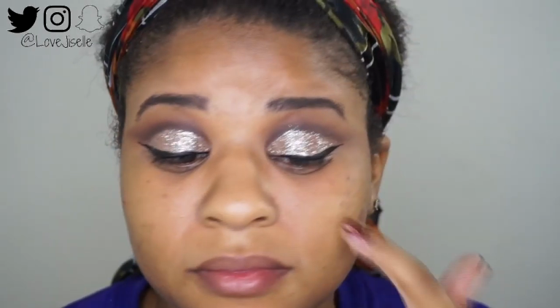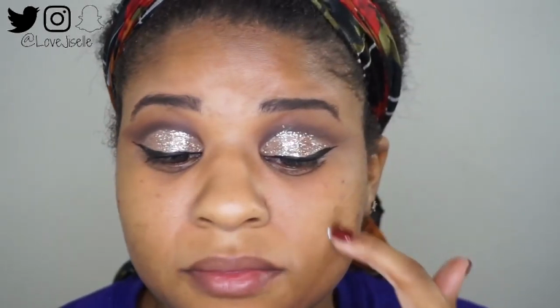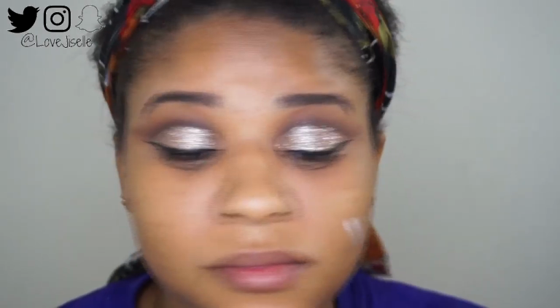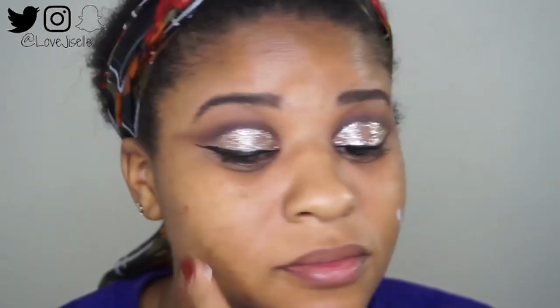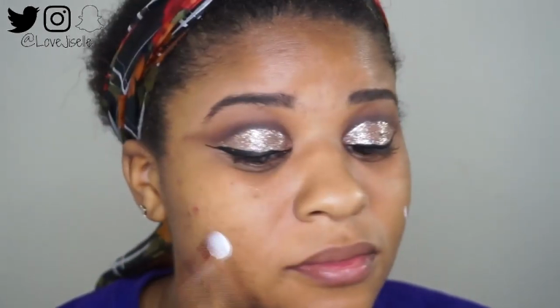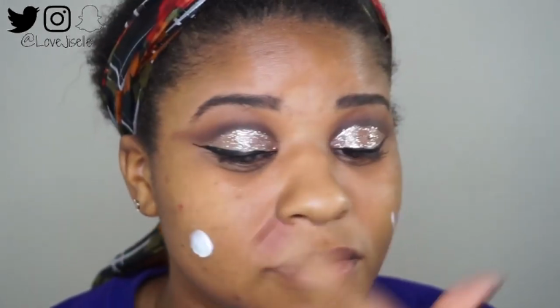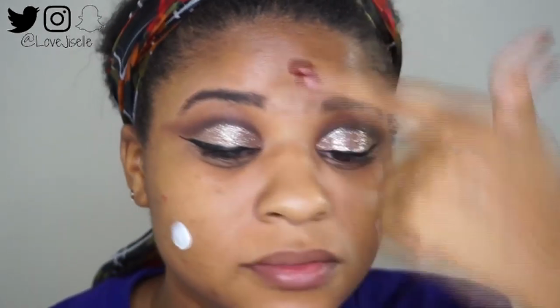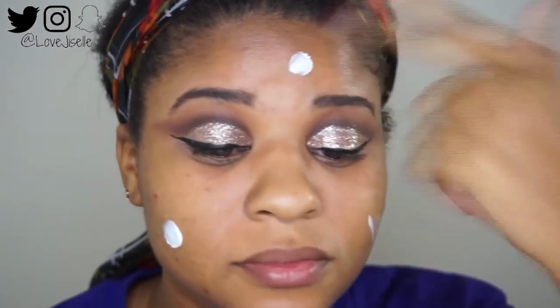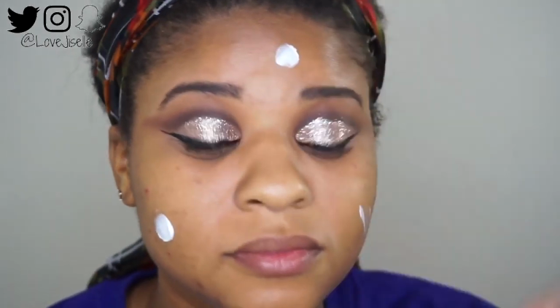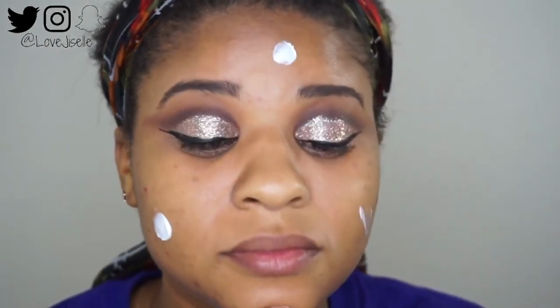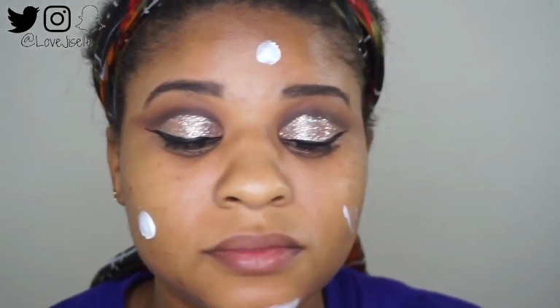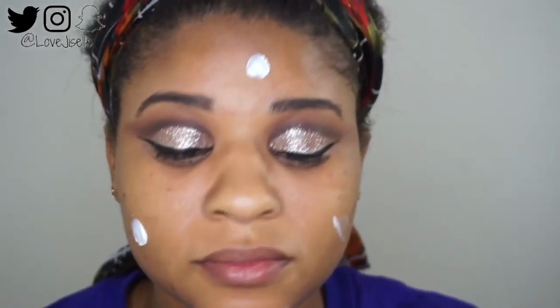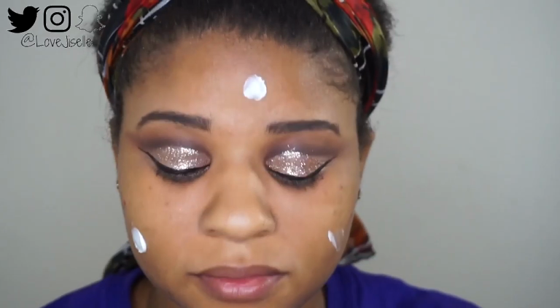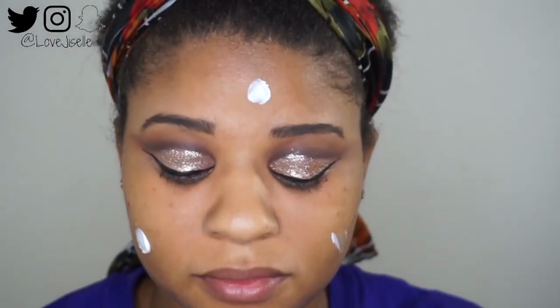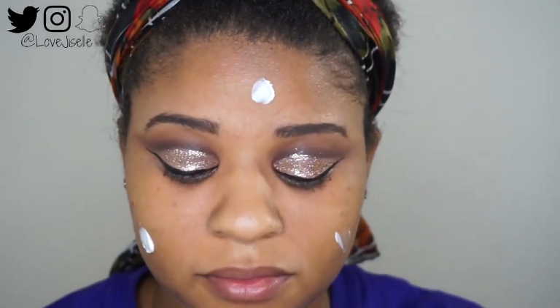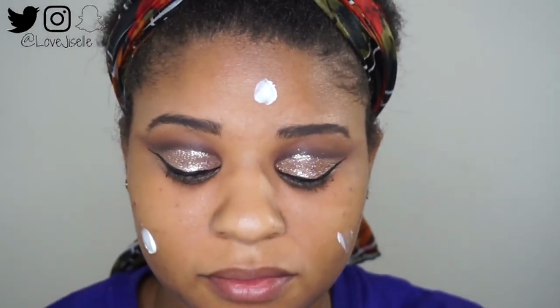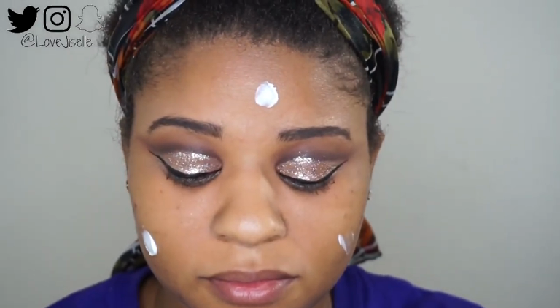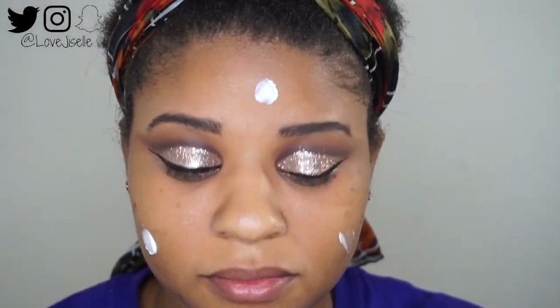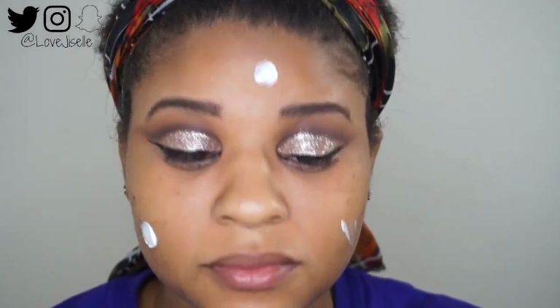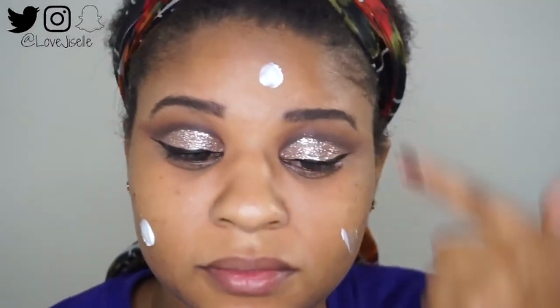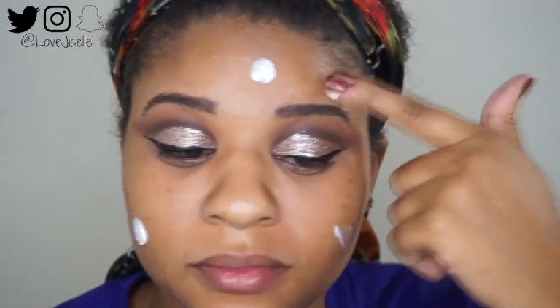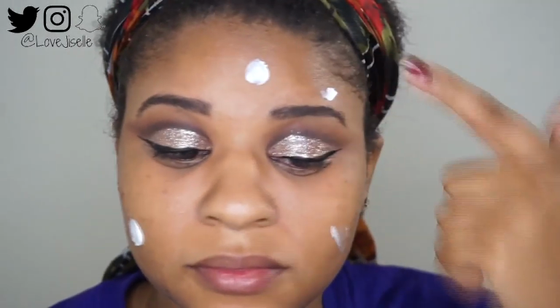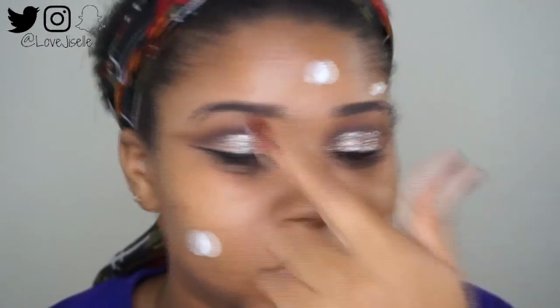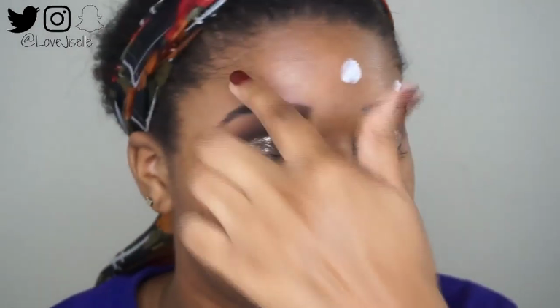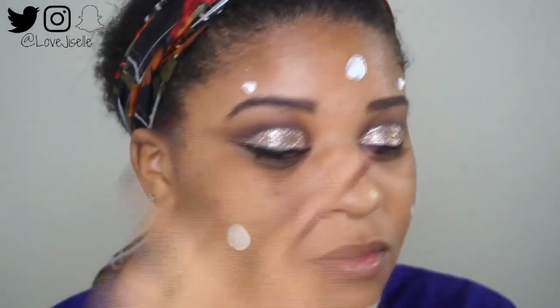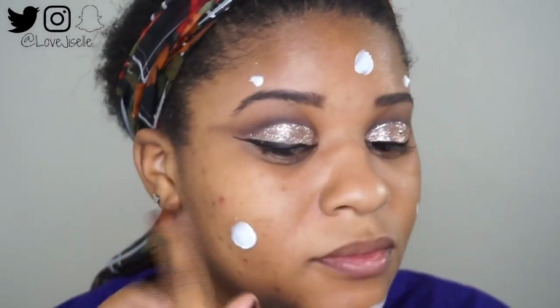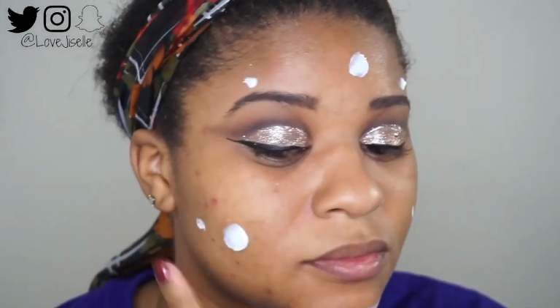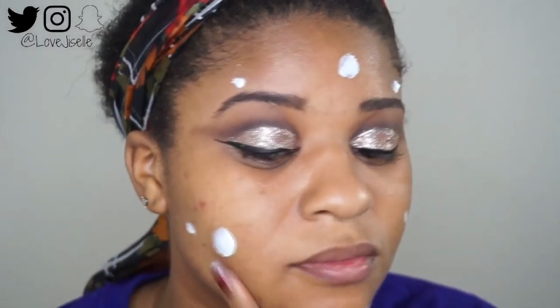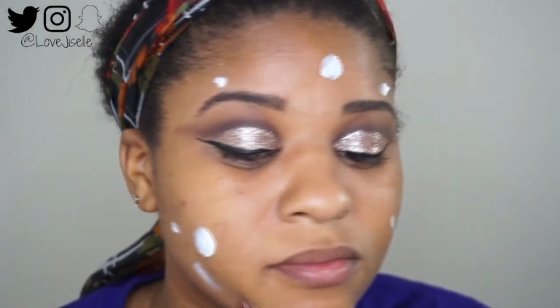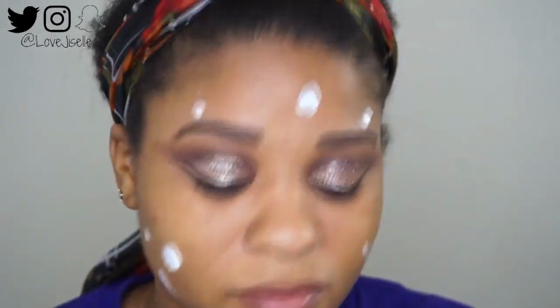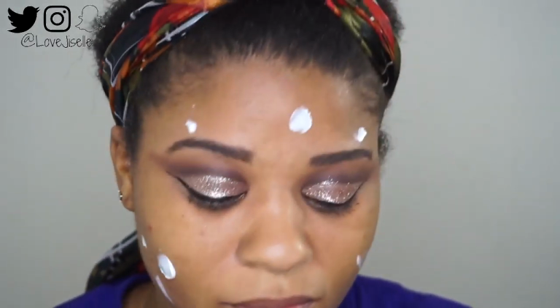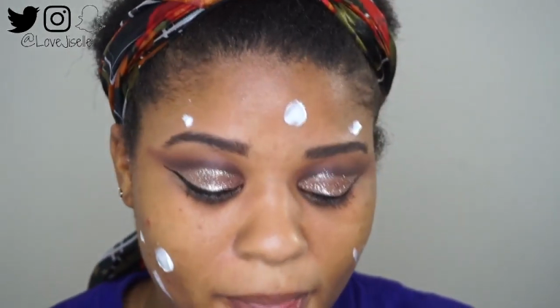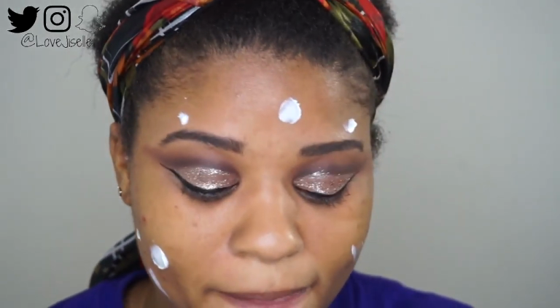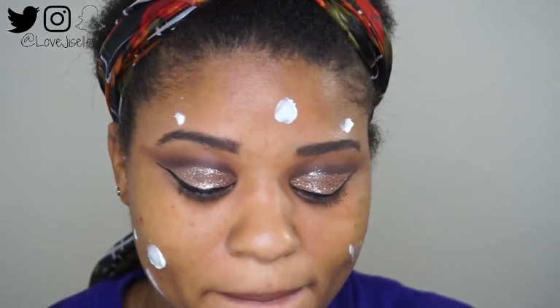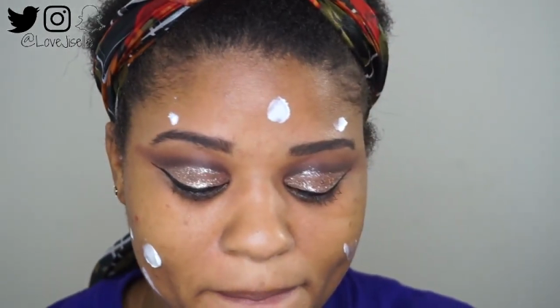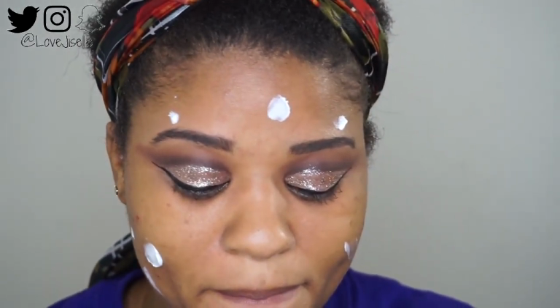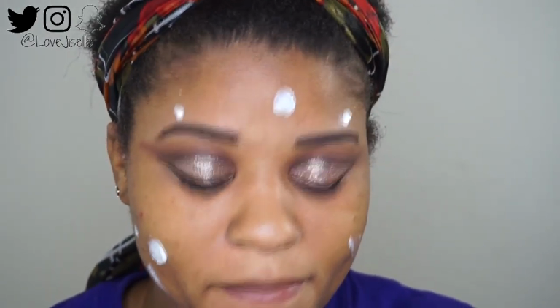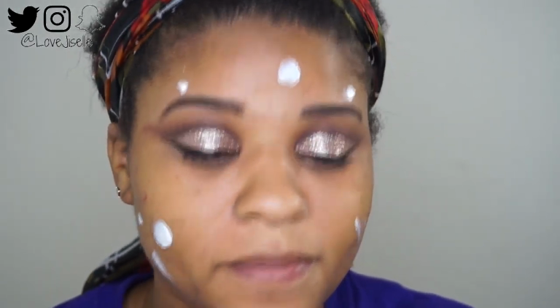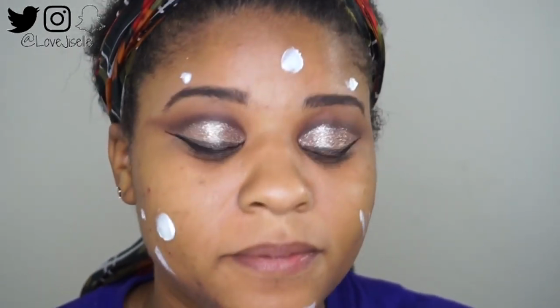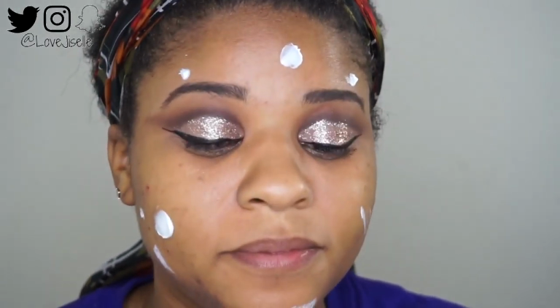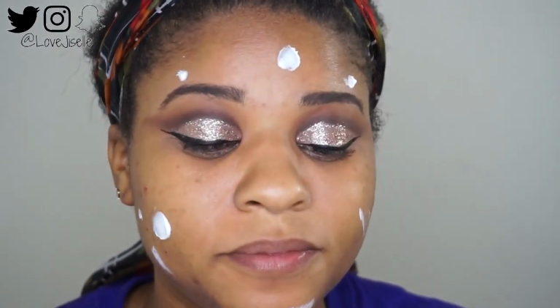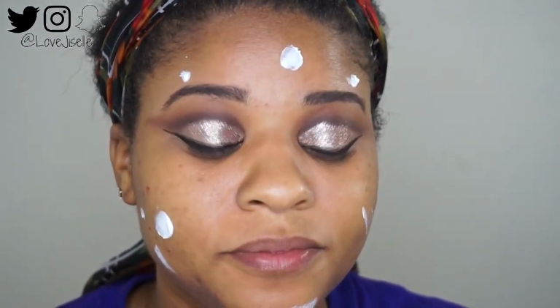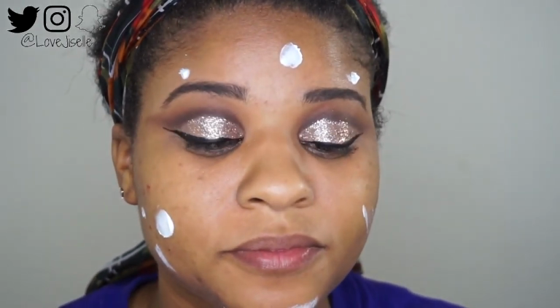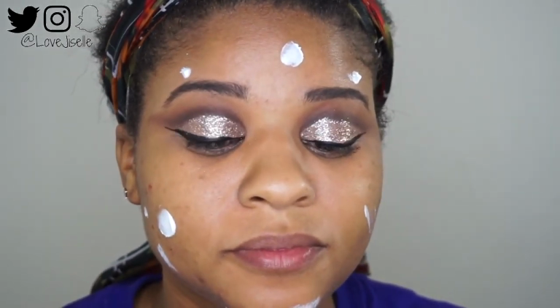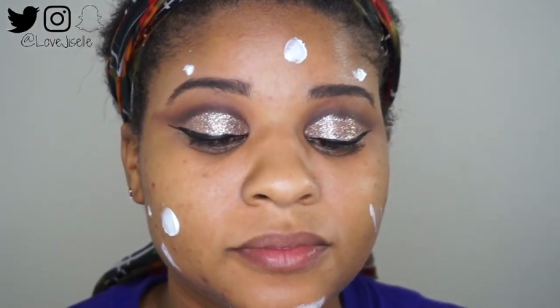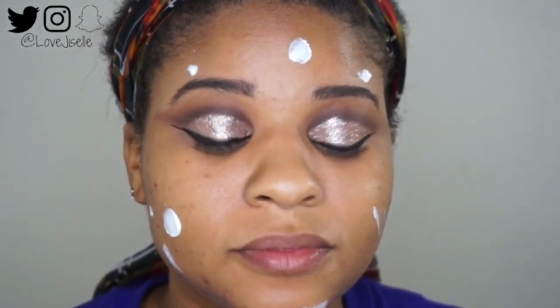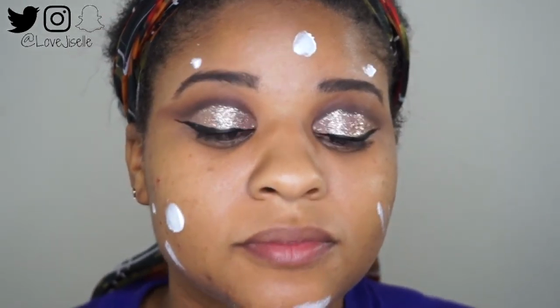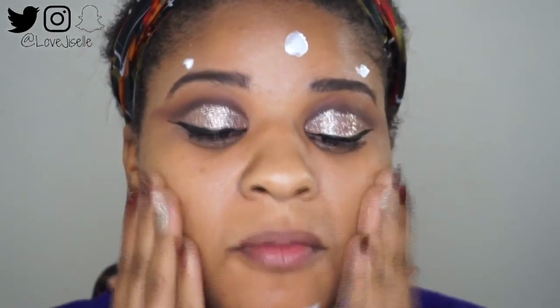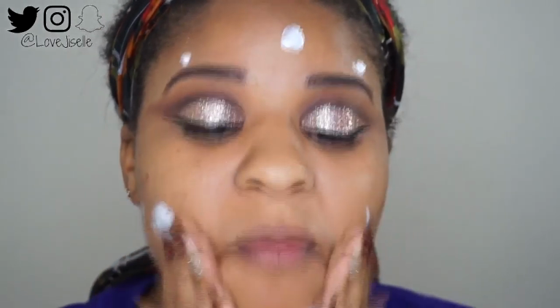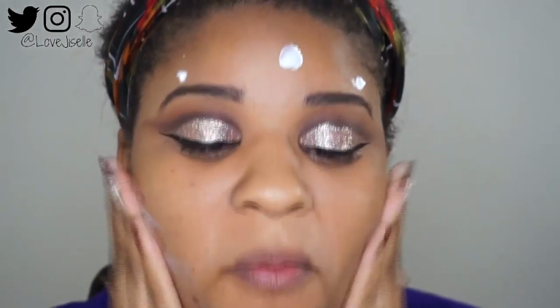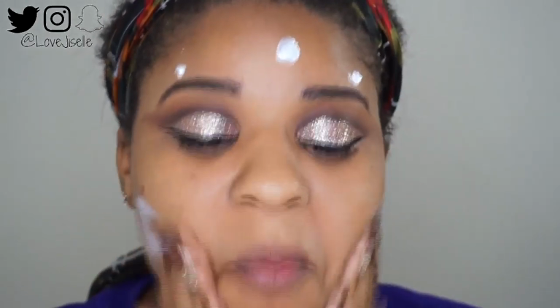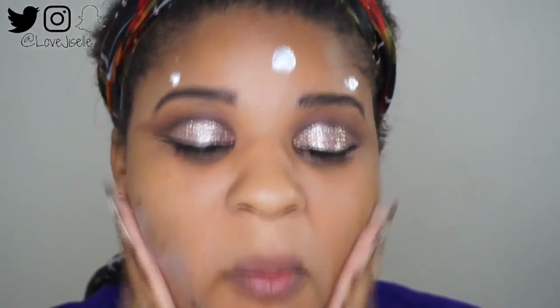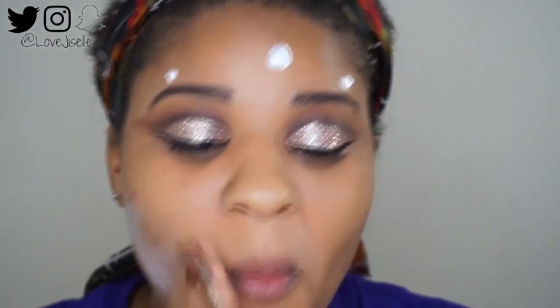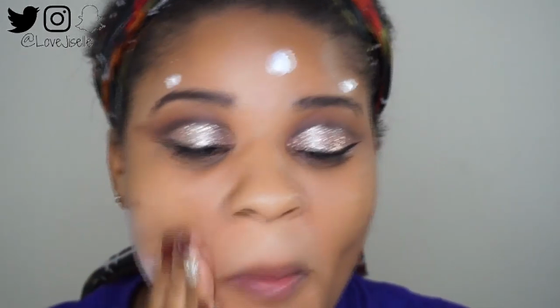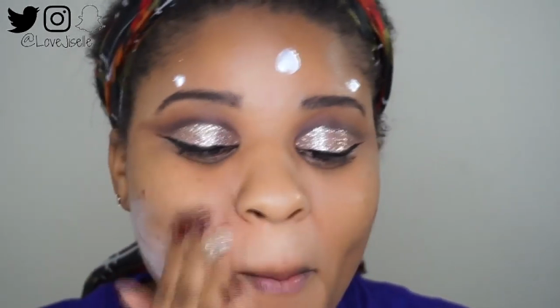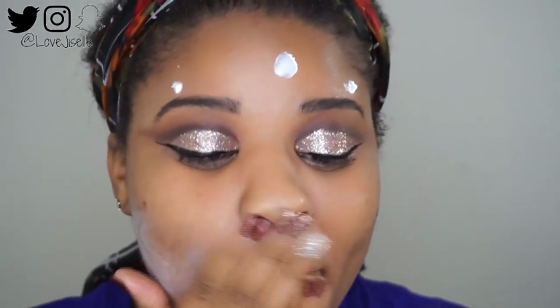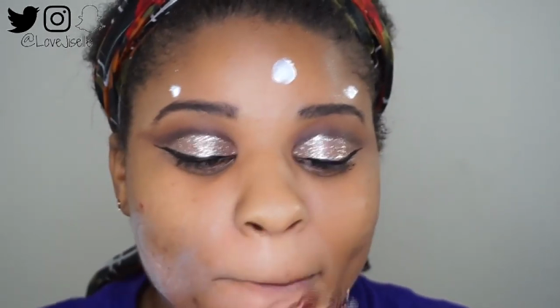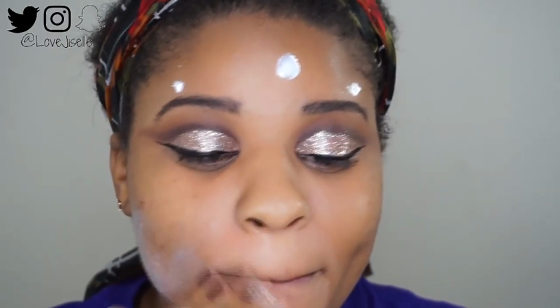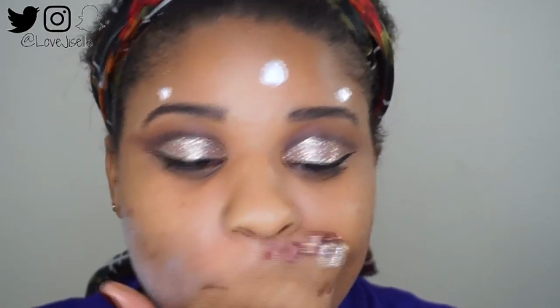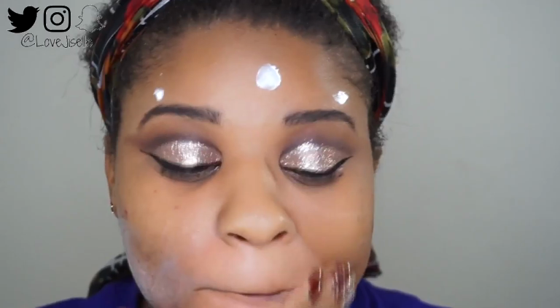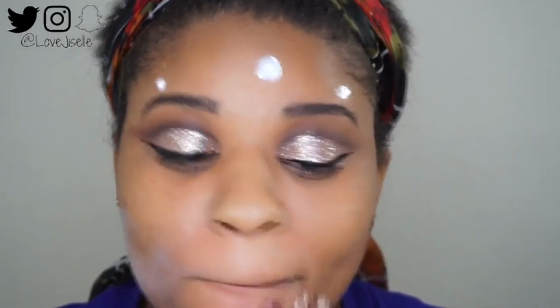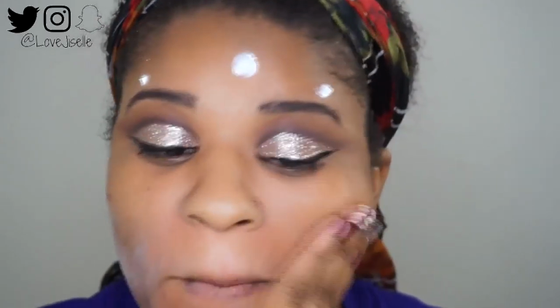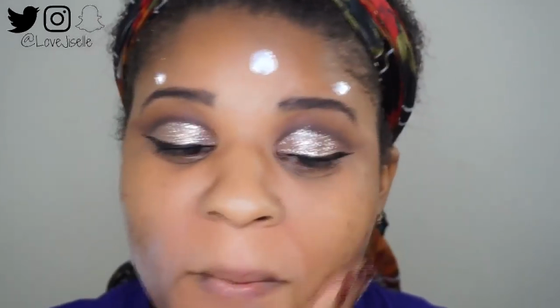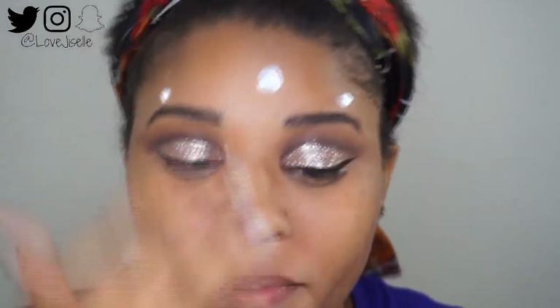I'm just going in with my regular face routine. If you want to see my in-depth video about that, I will link it here.